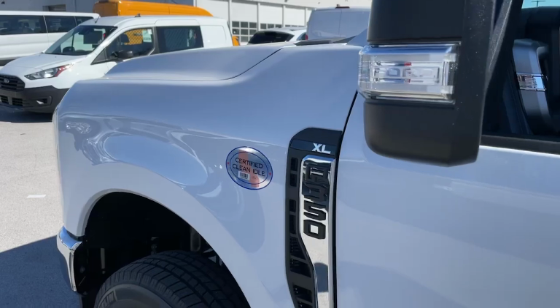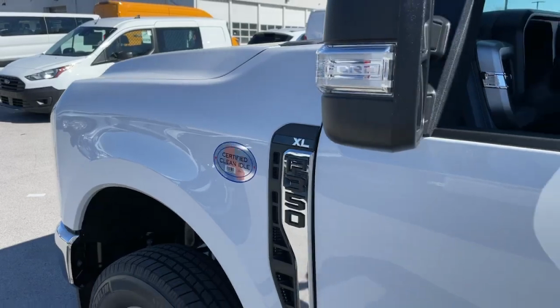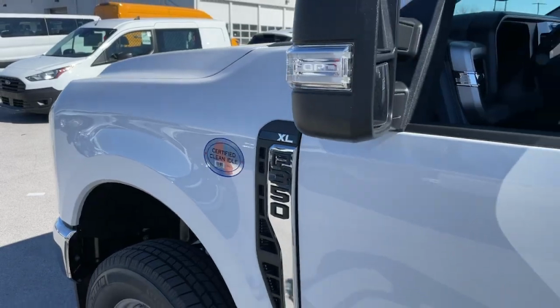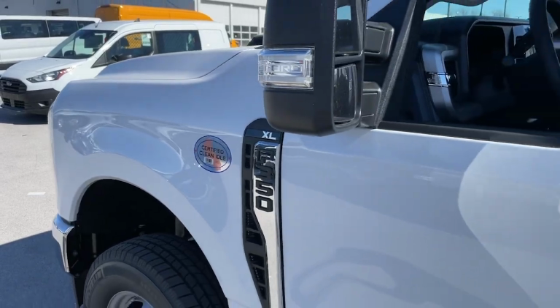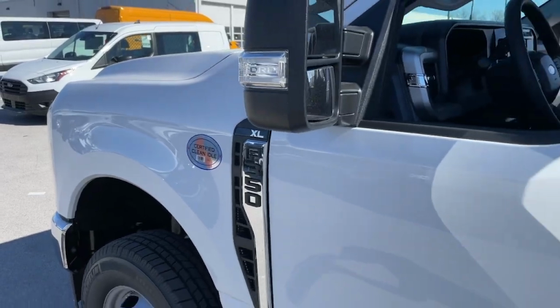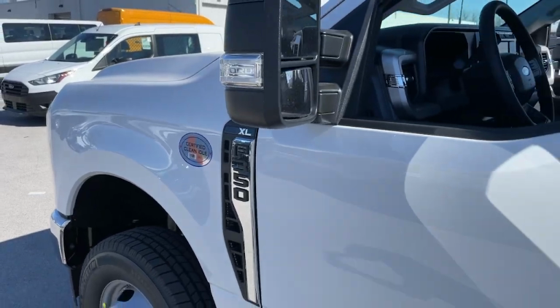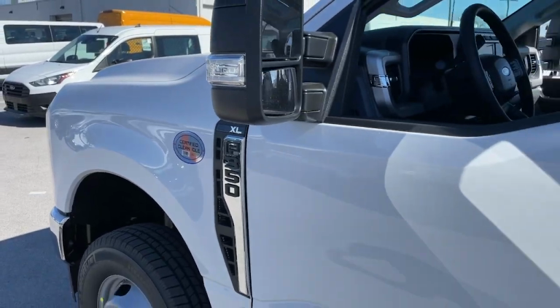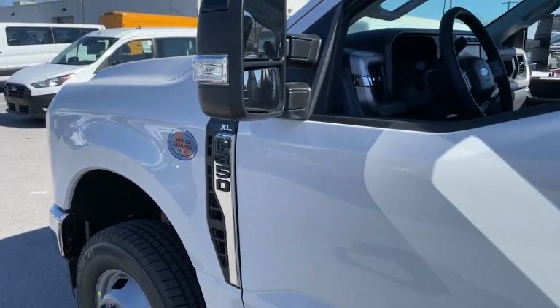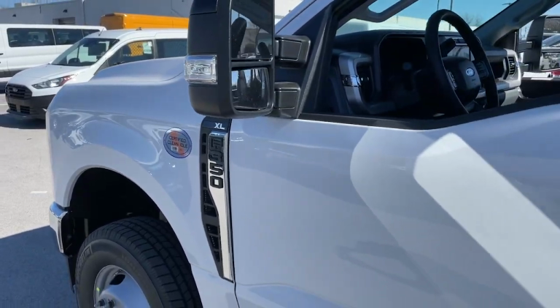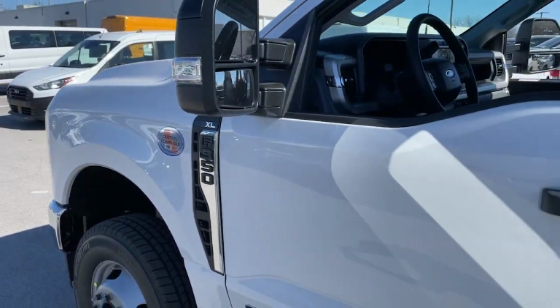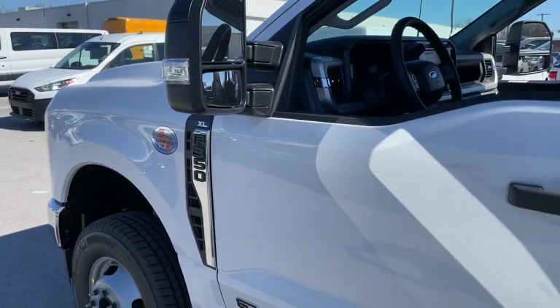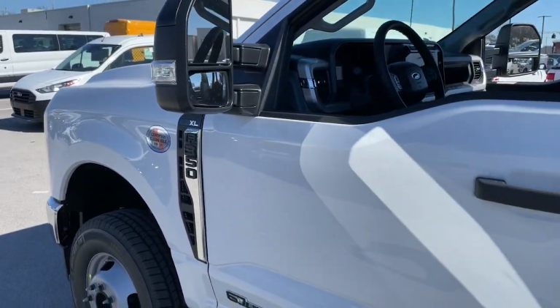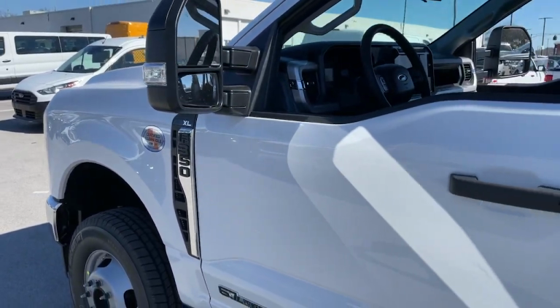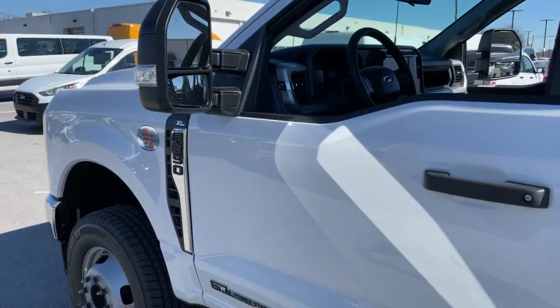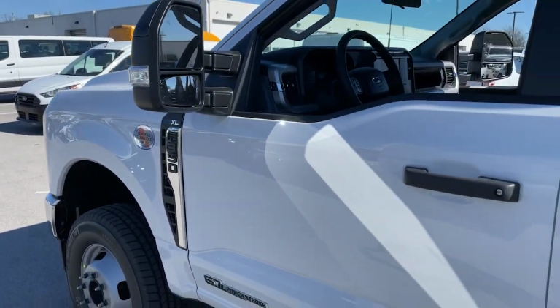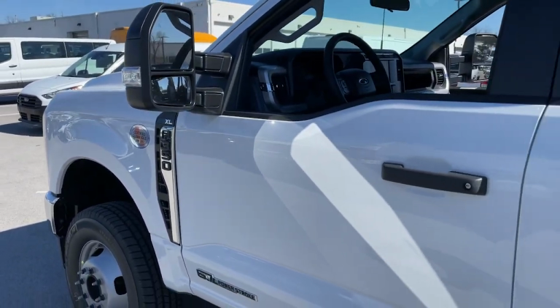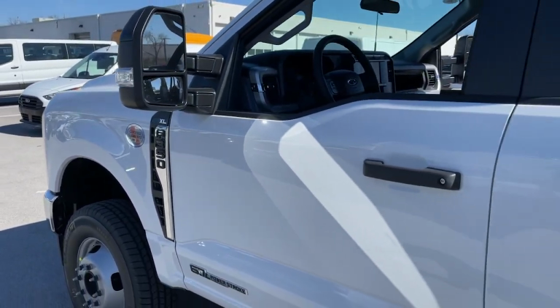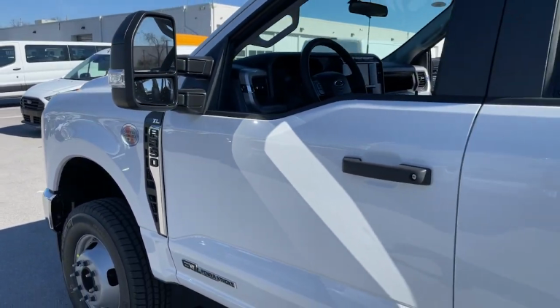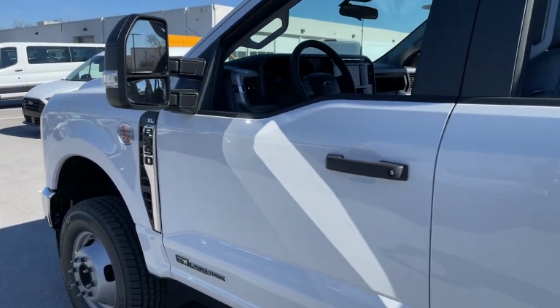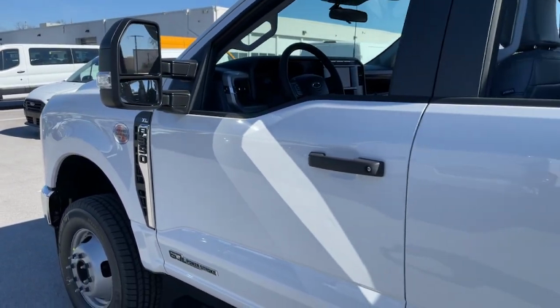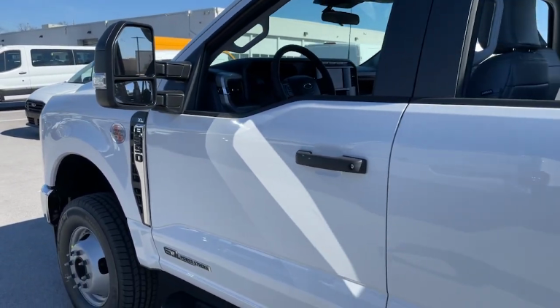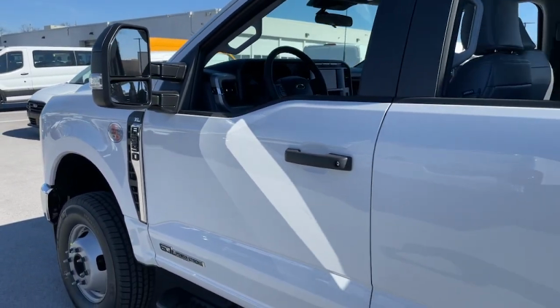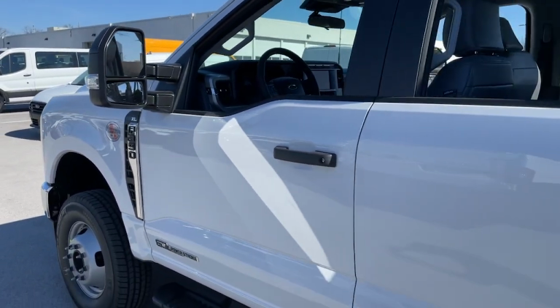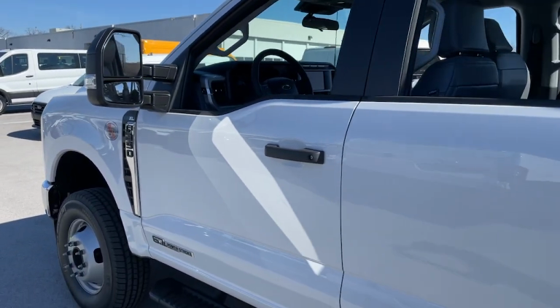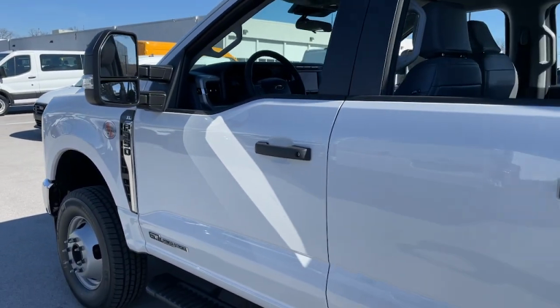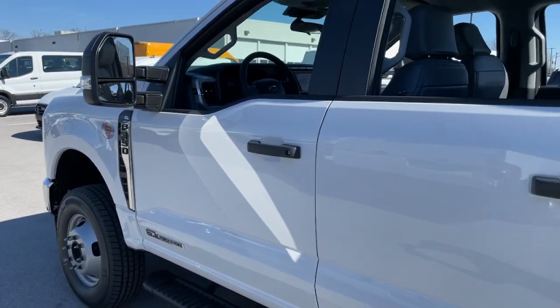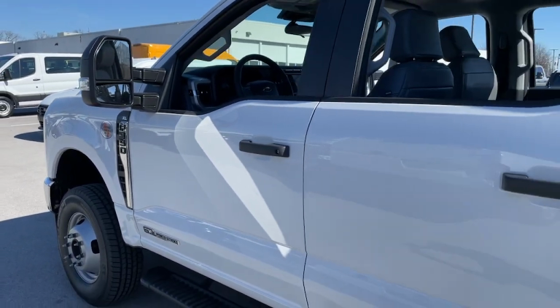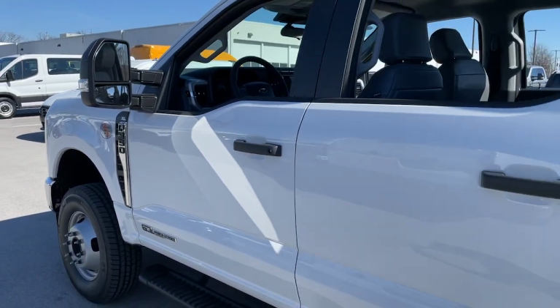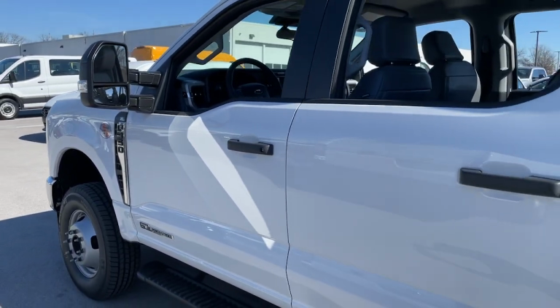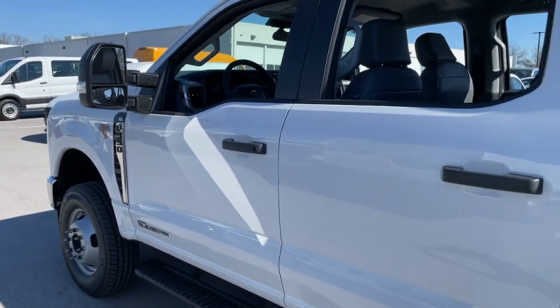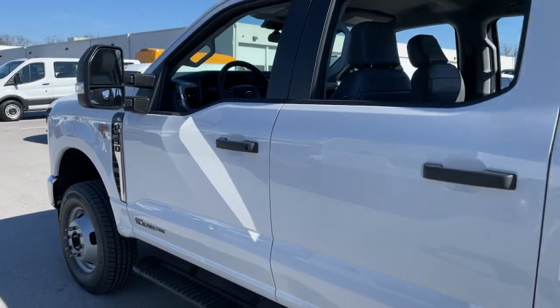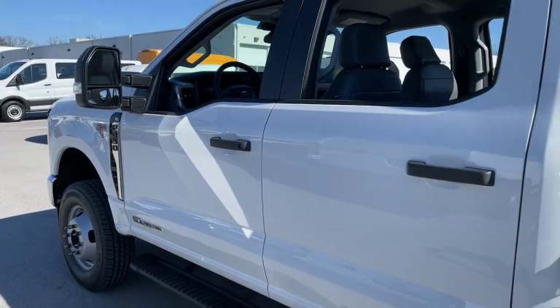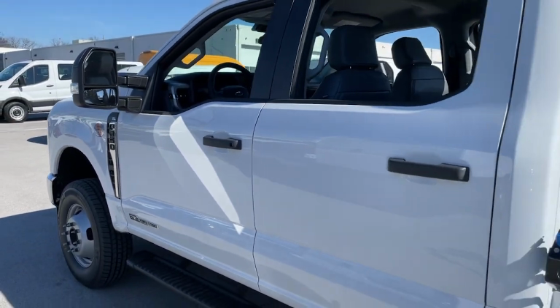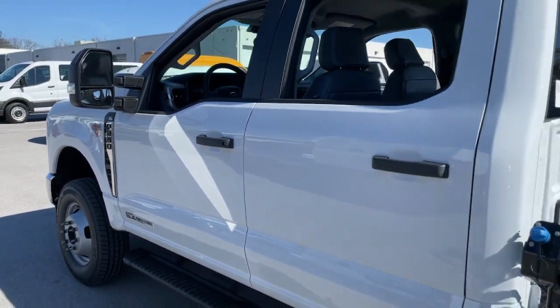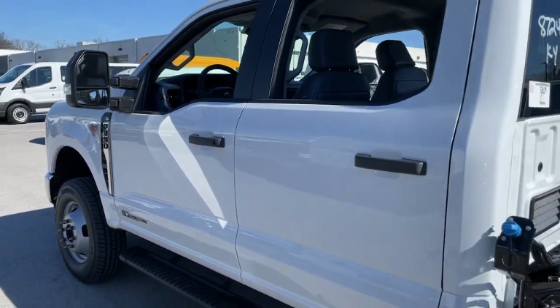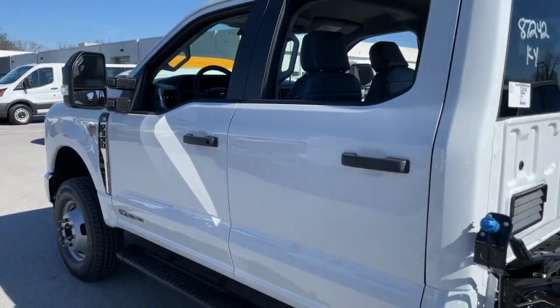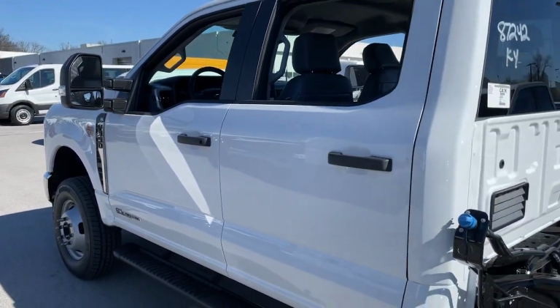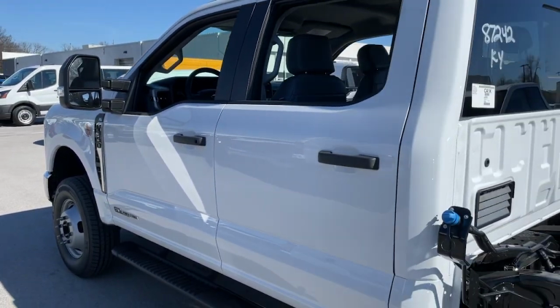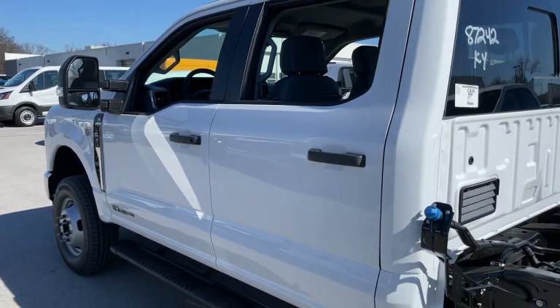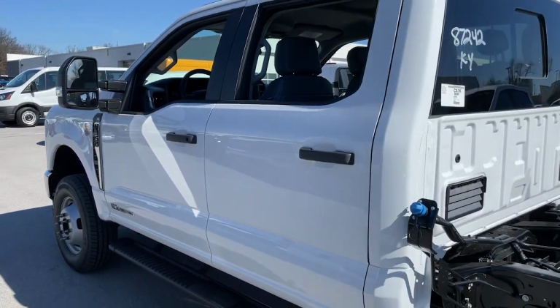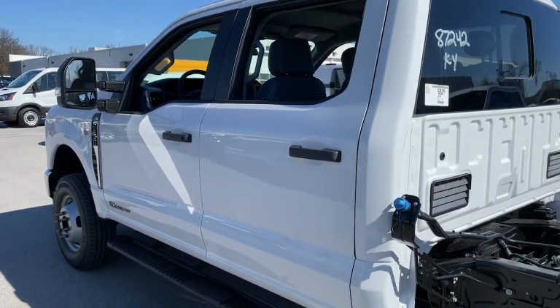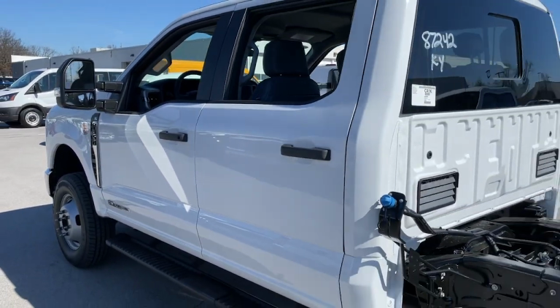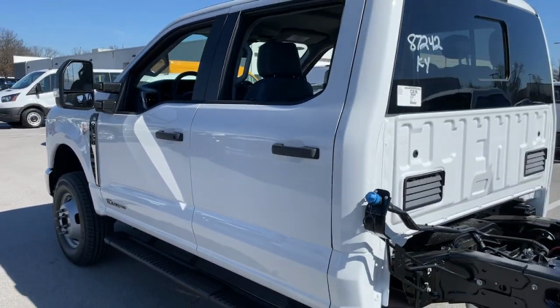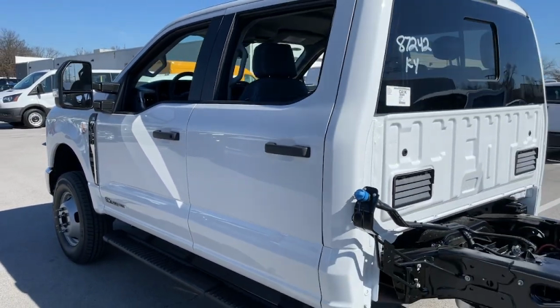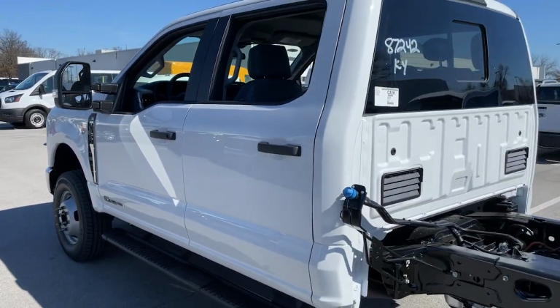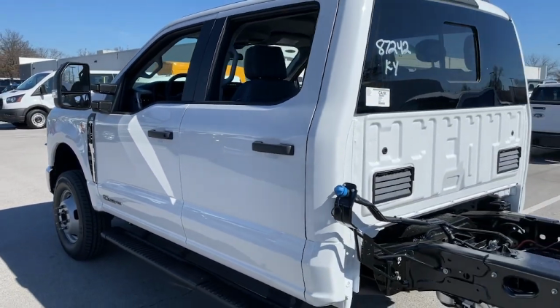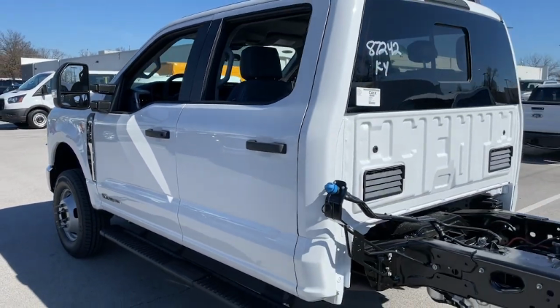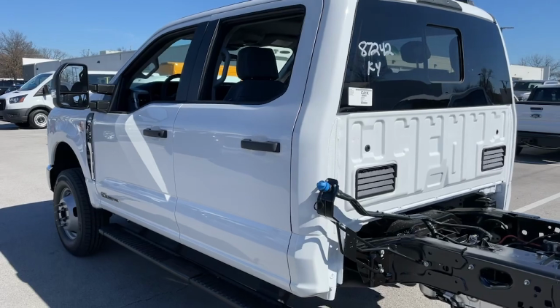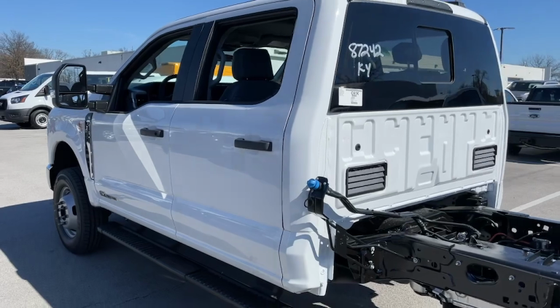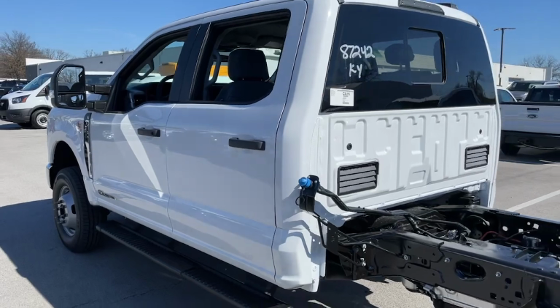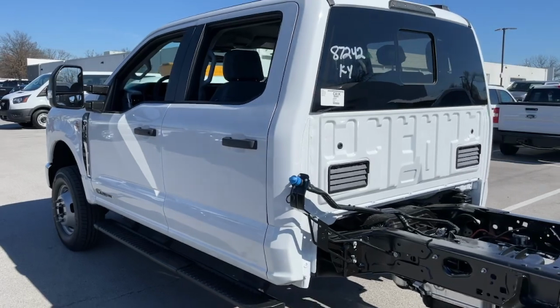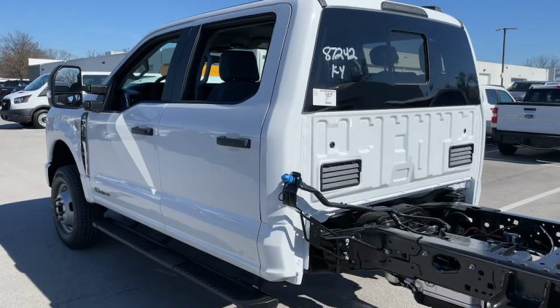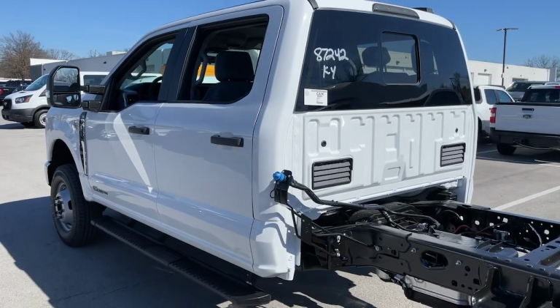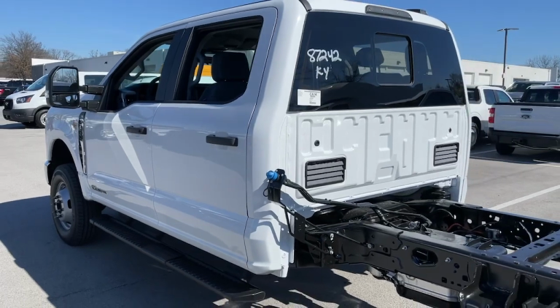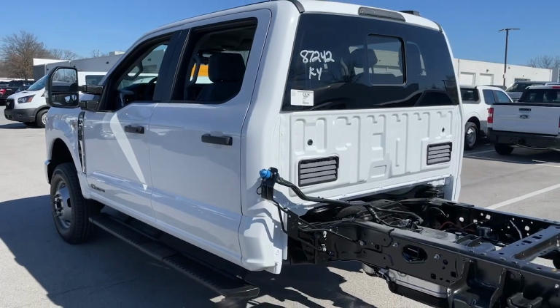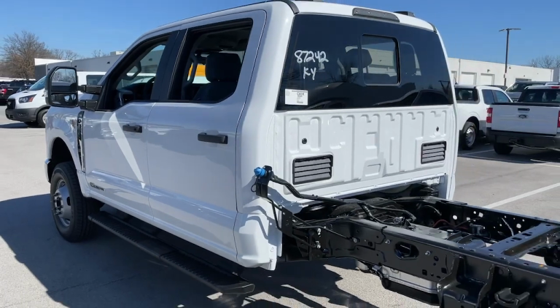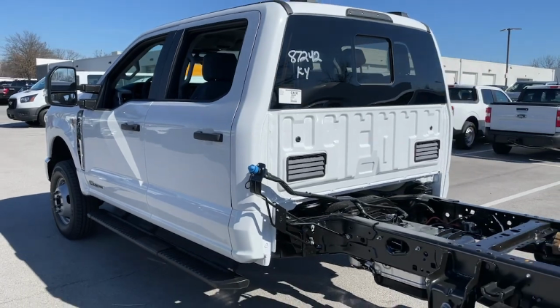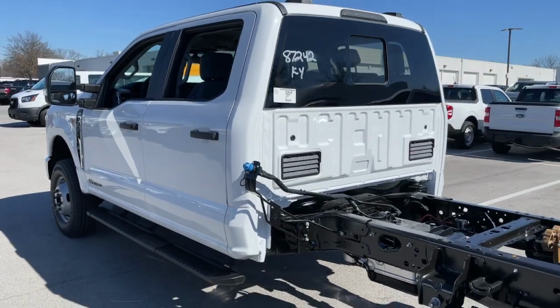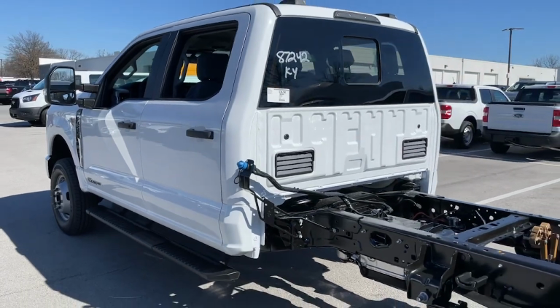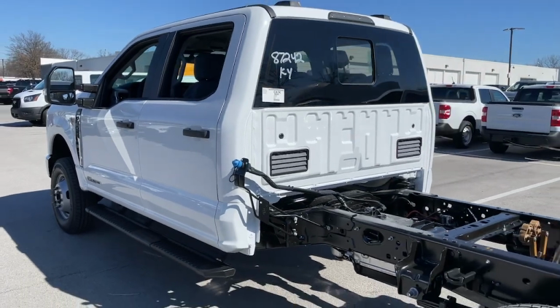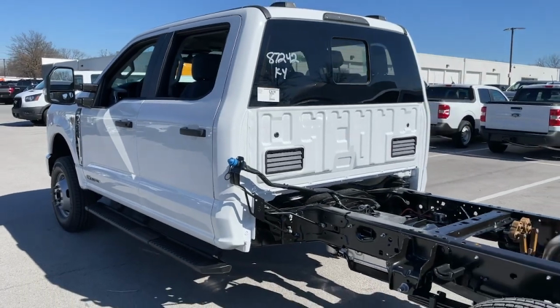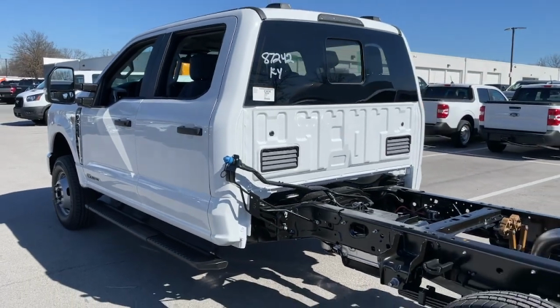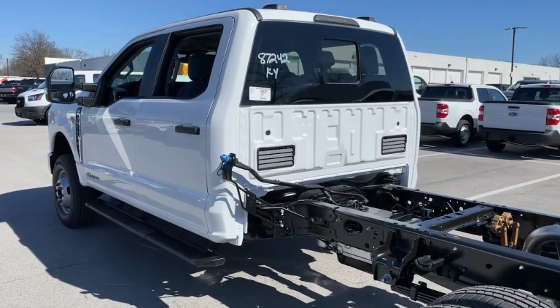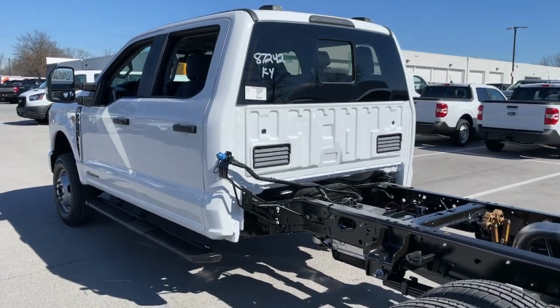Enjoy the view of this 2024 Ford Super Duty. Get the full-size pickup you can count on.